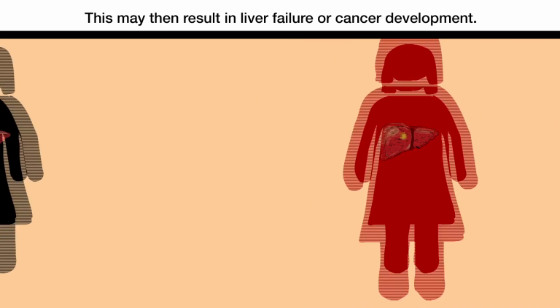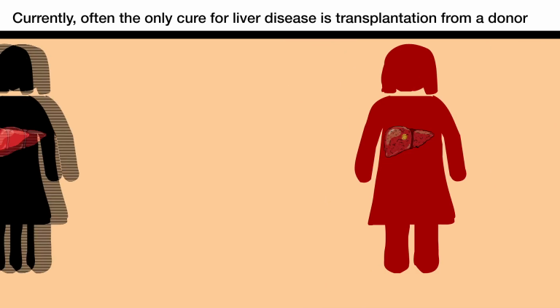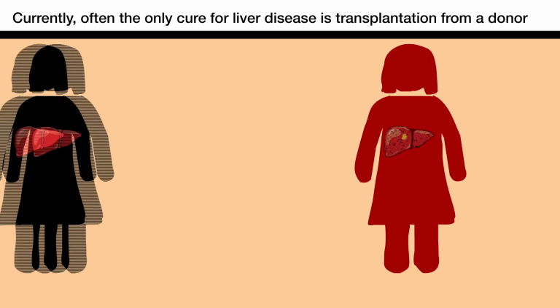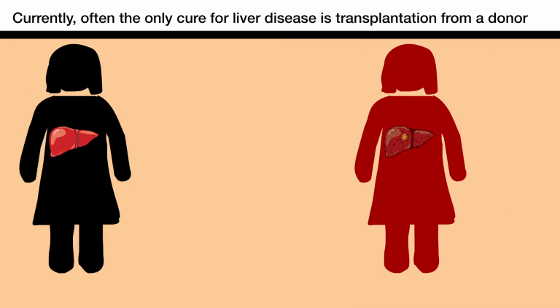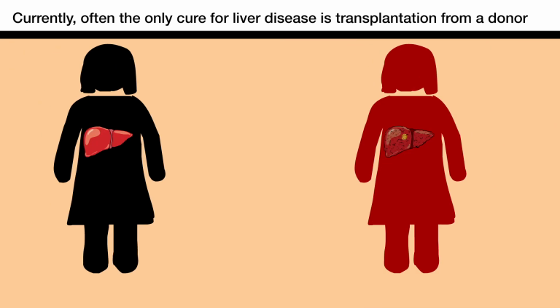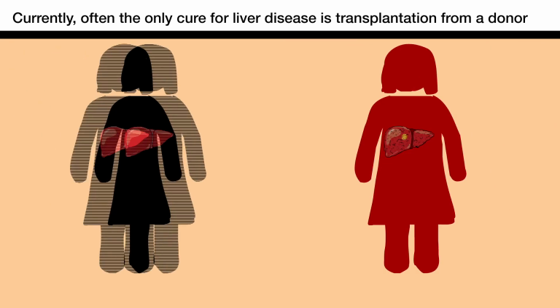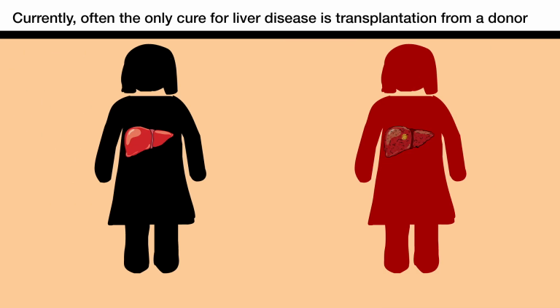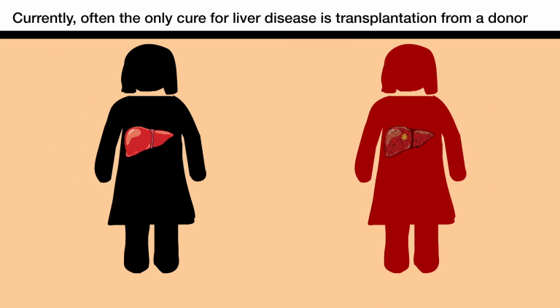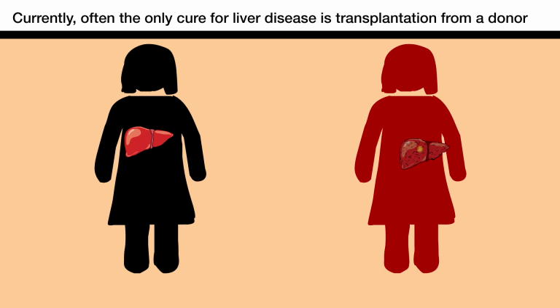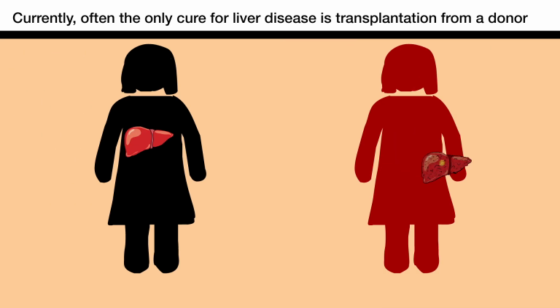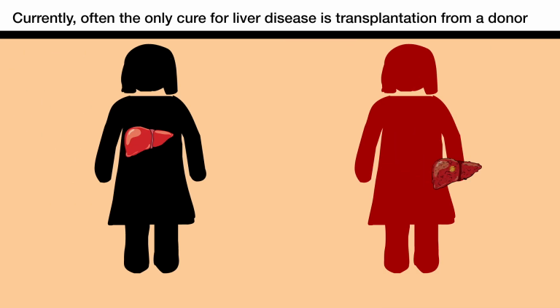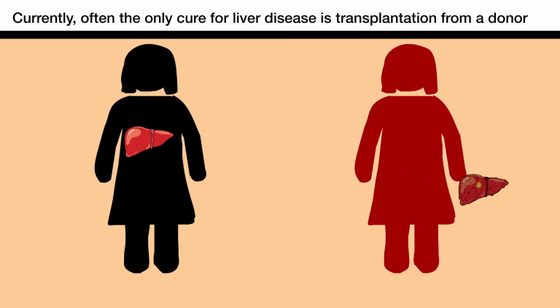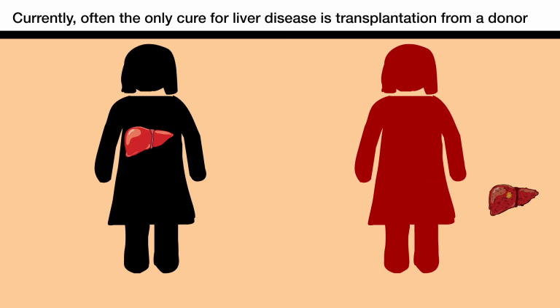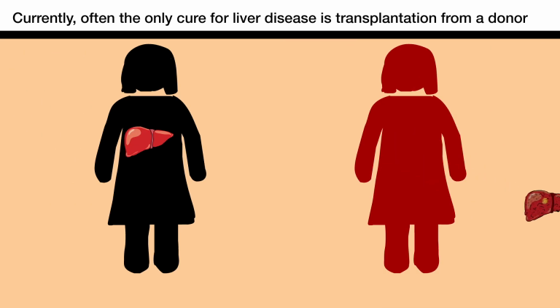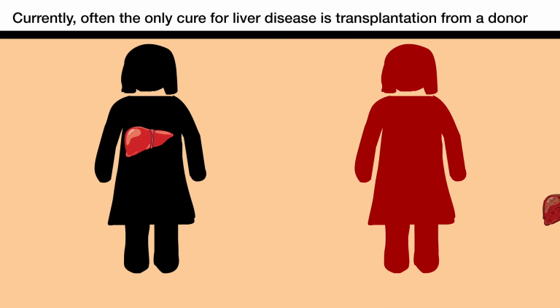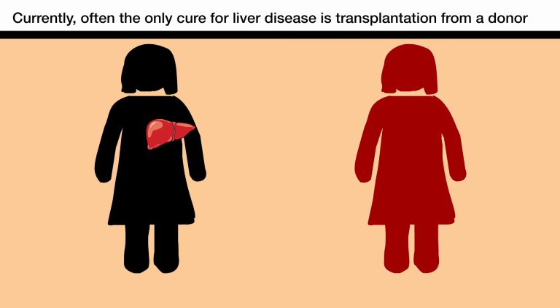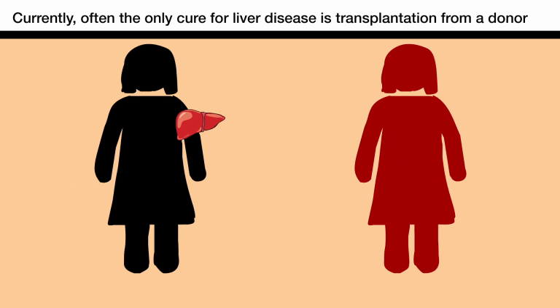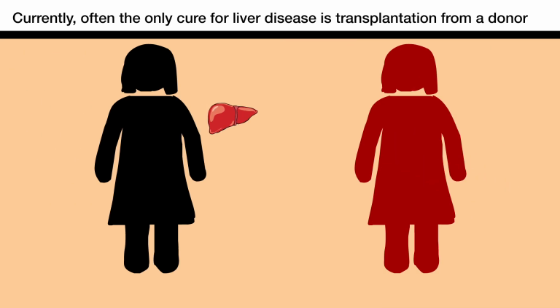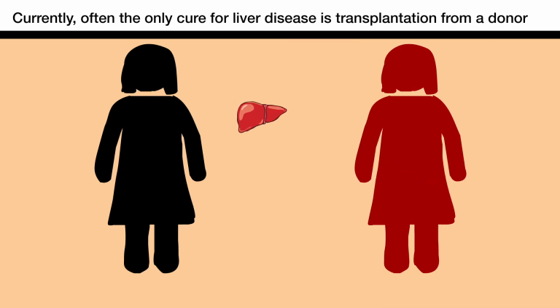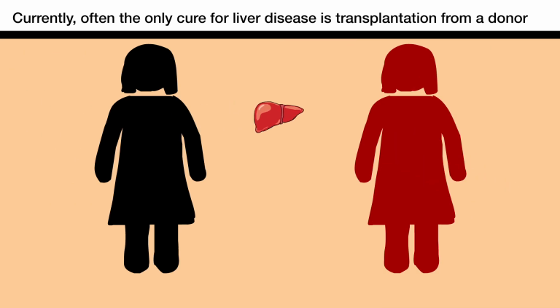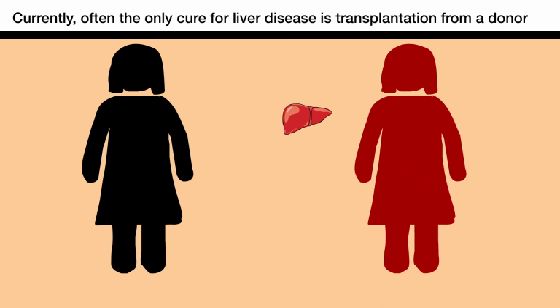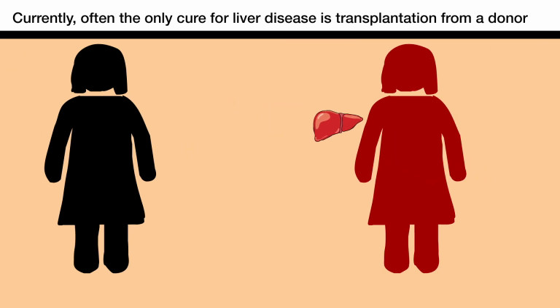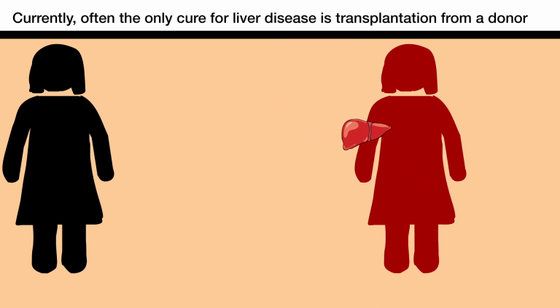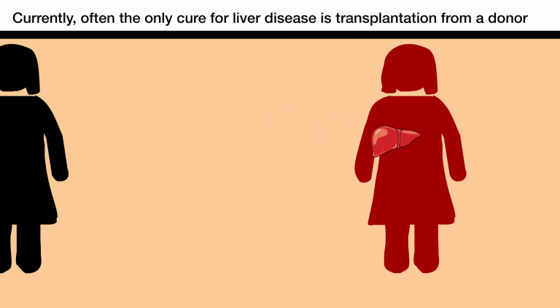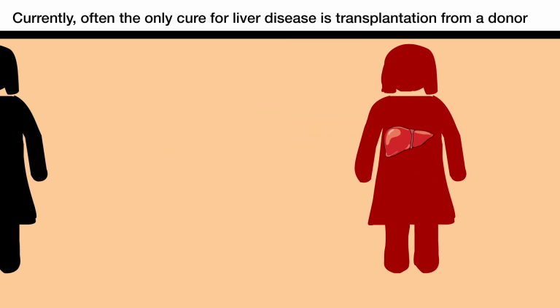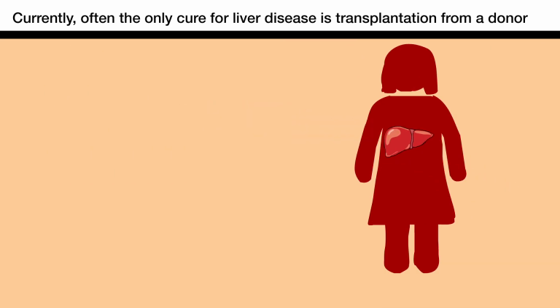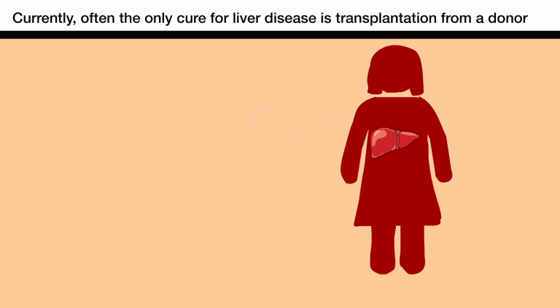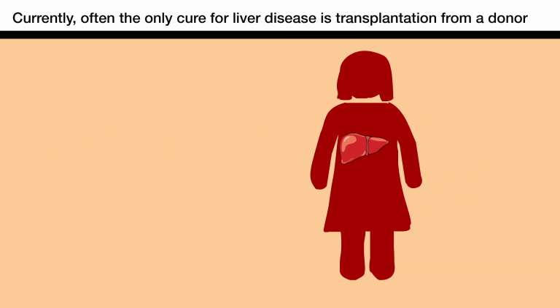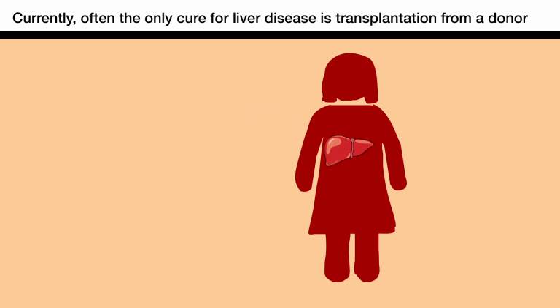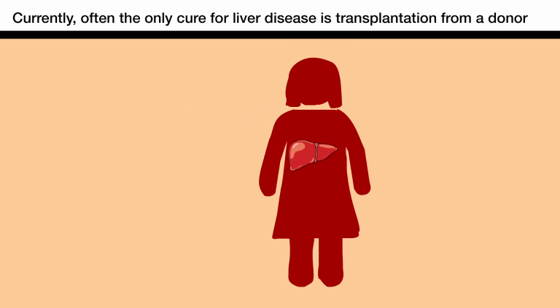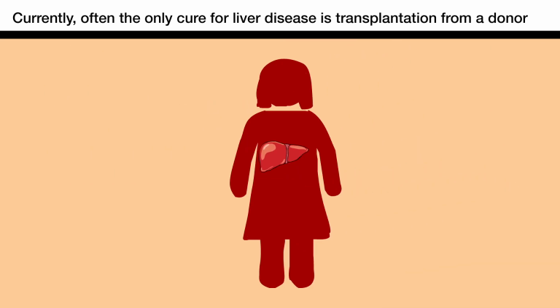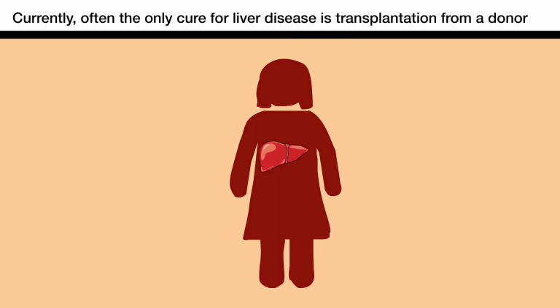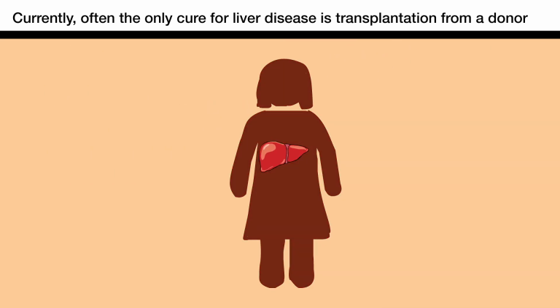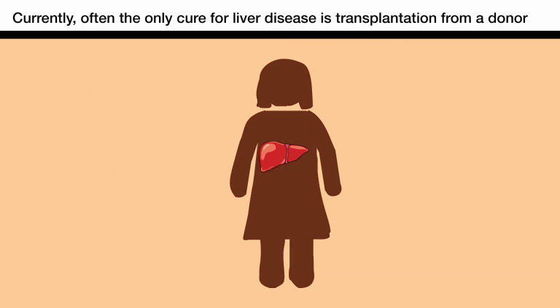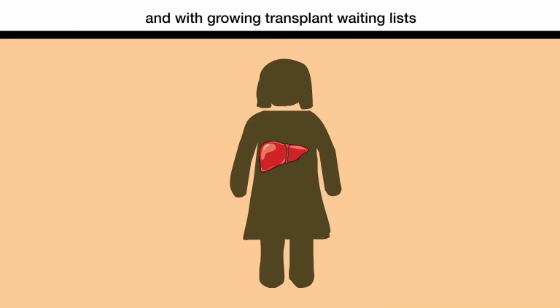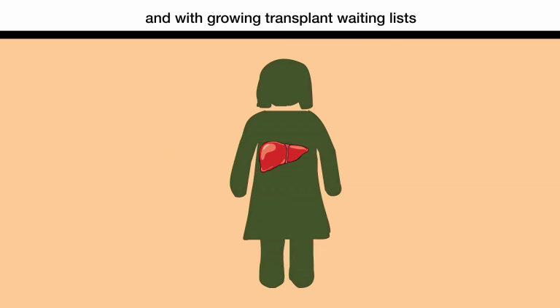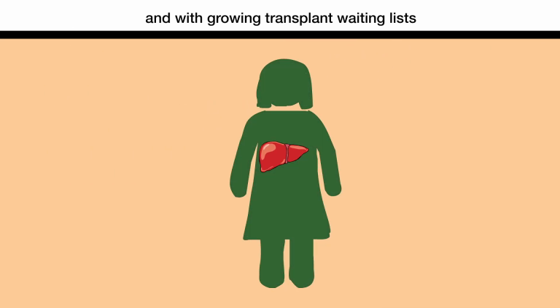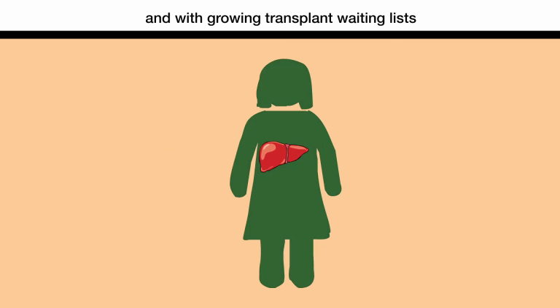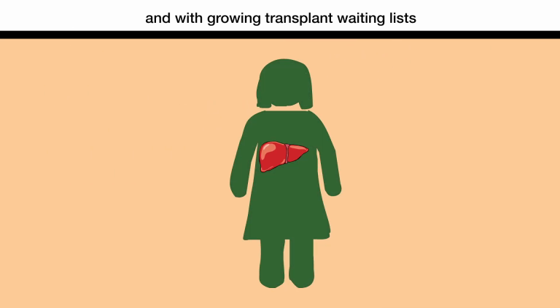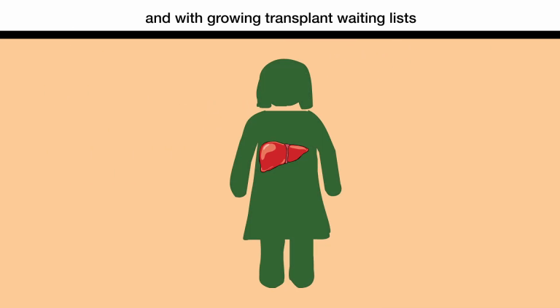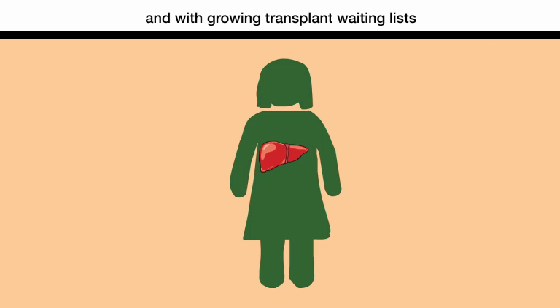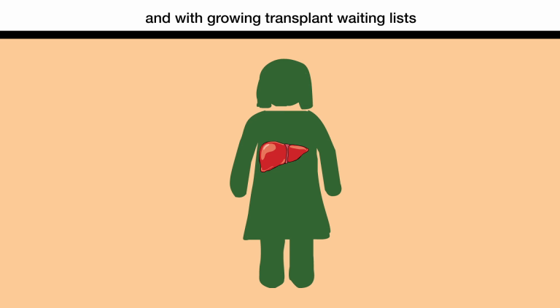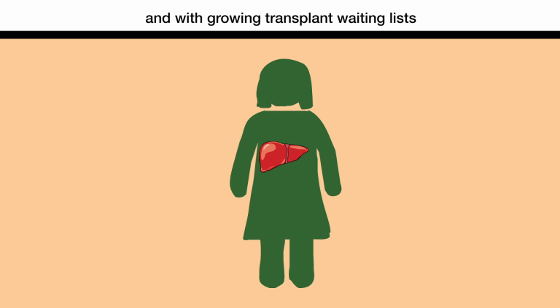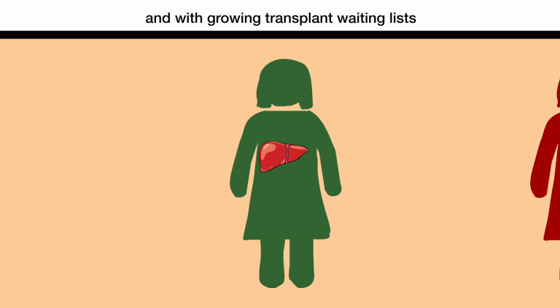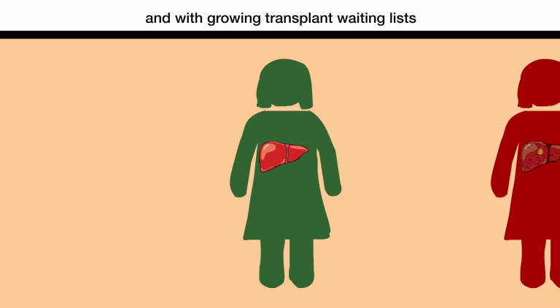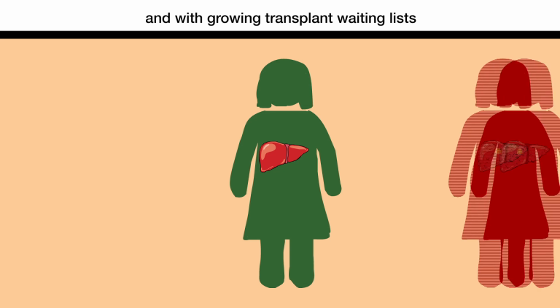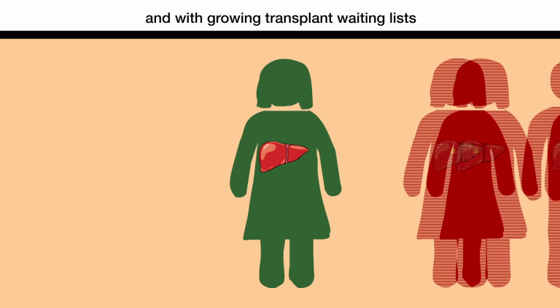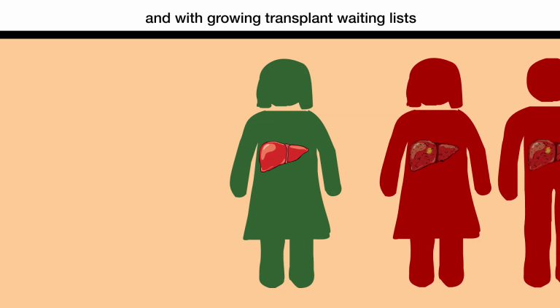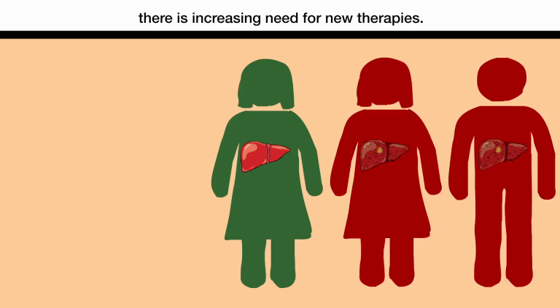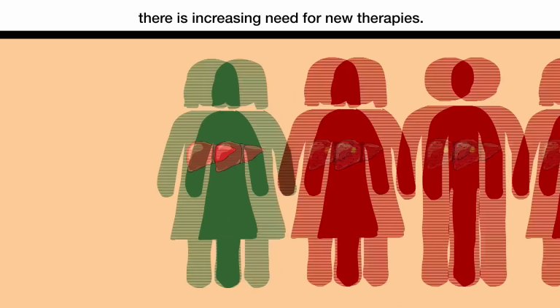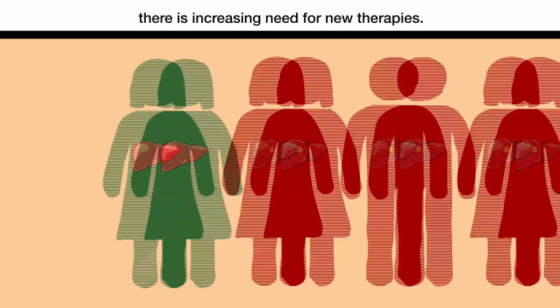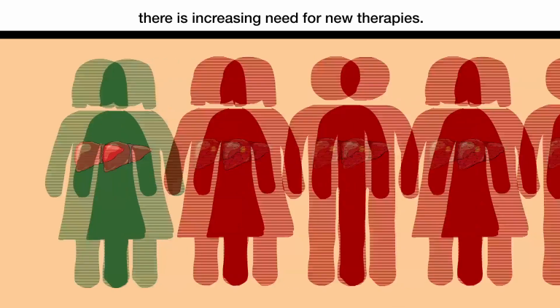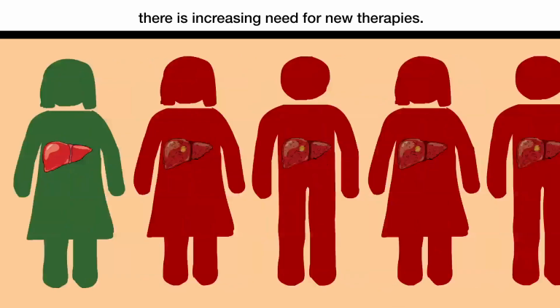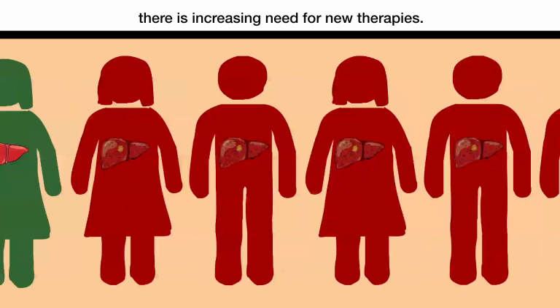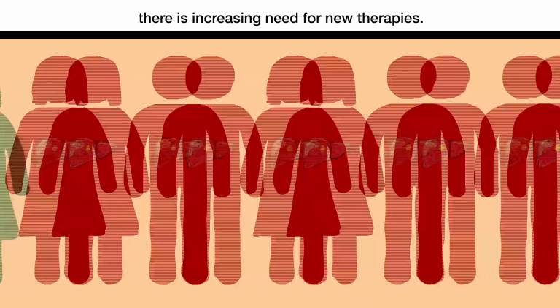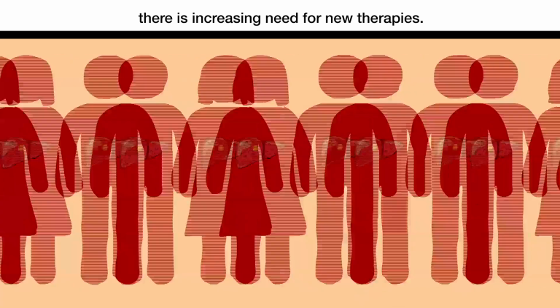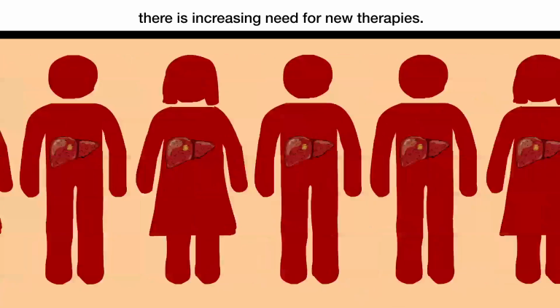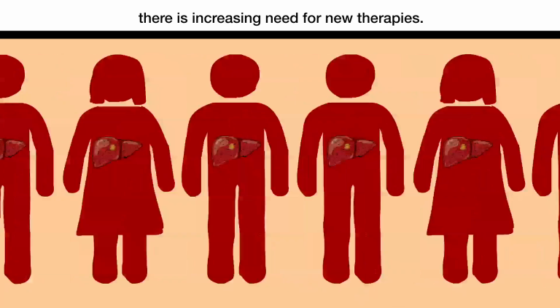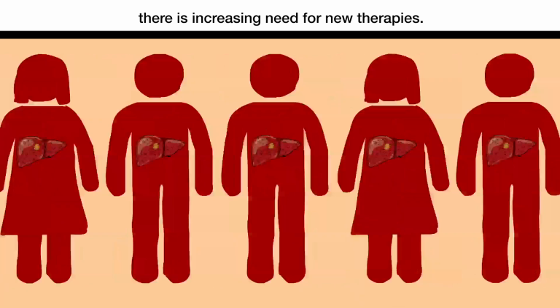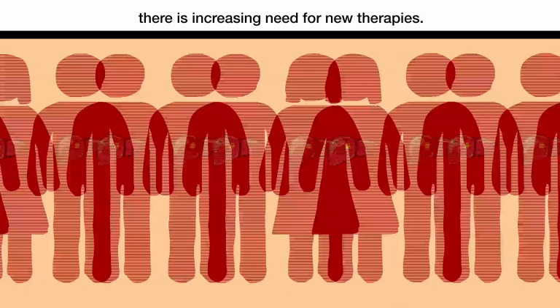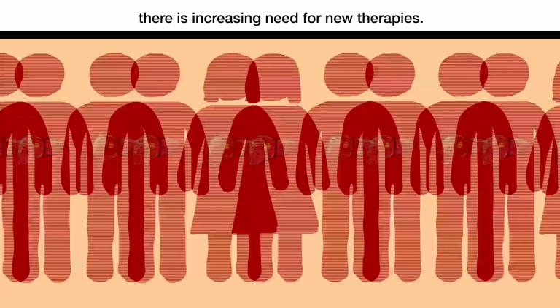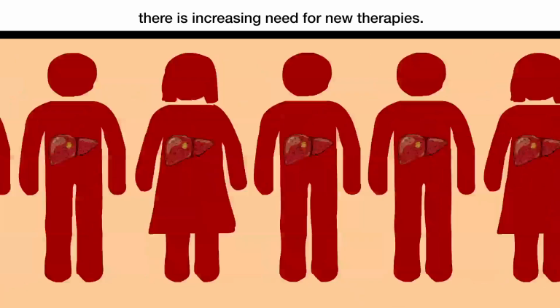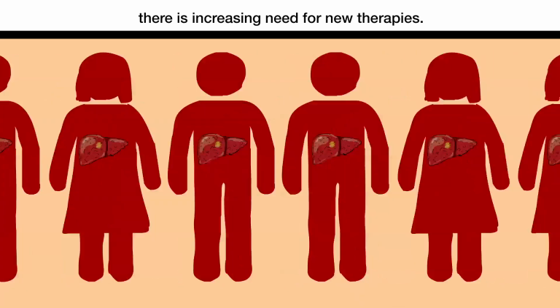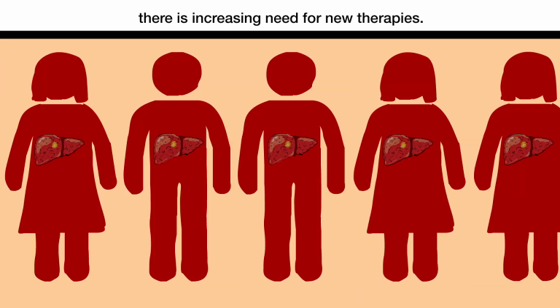Currently, often the only cure for liver disease is transplantation from a donor, and with growing transplant waiting lists, there is increasing need for new therapies.